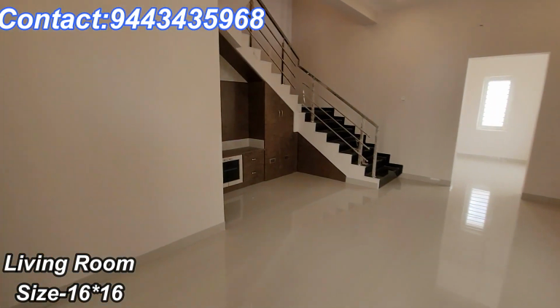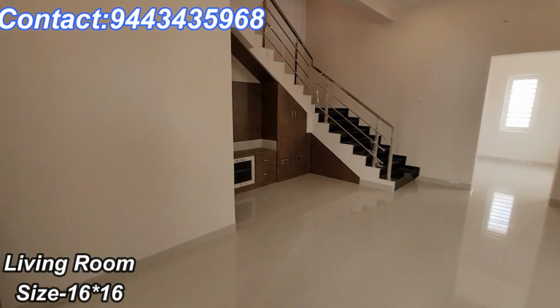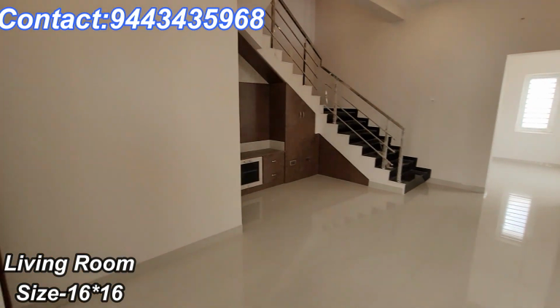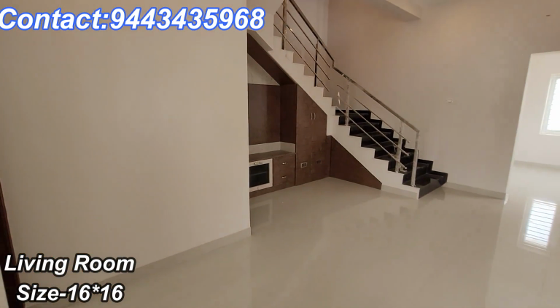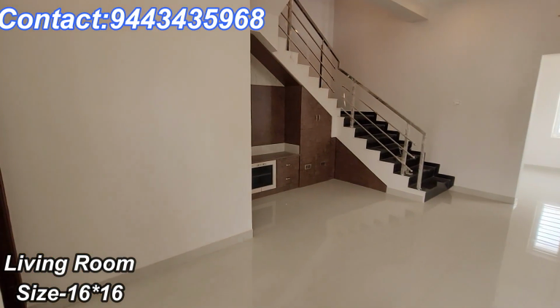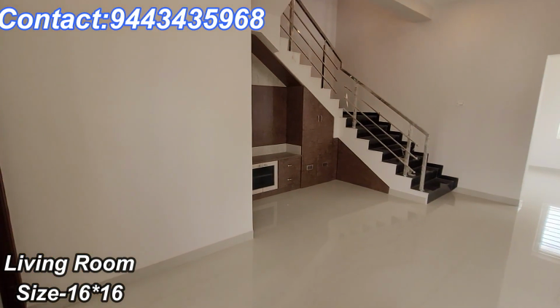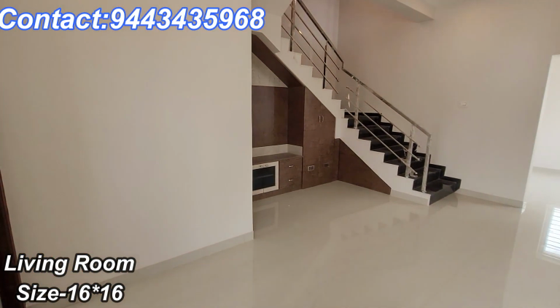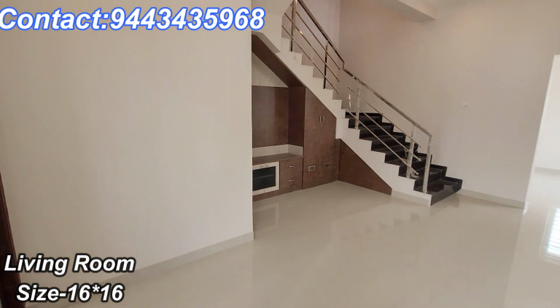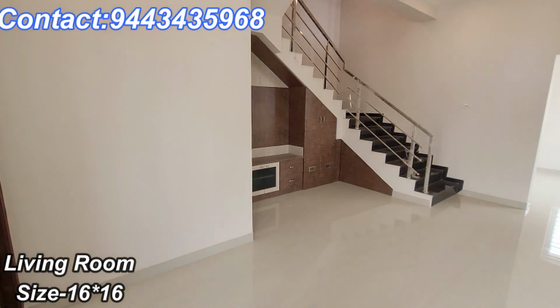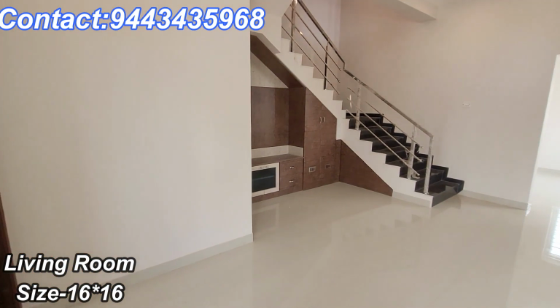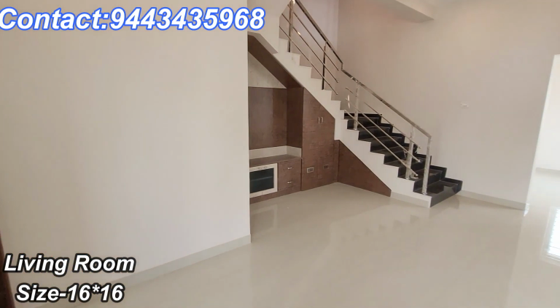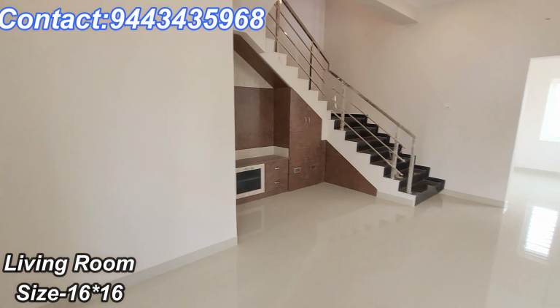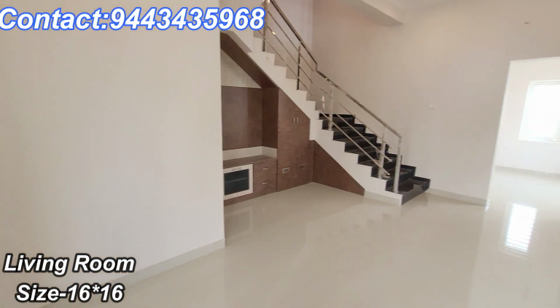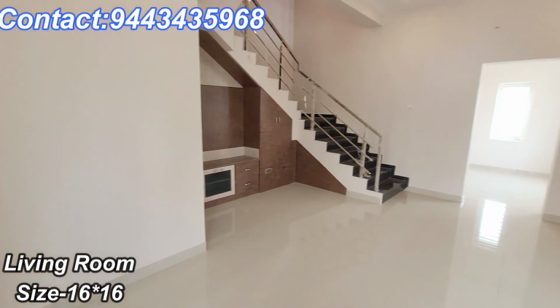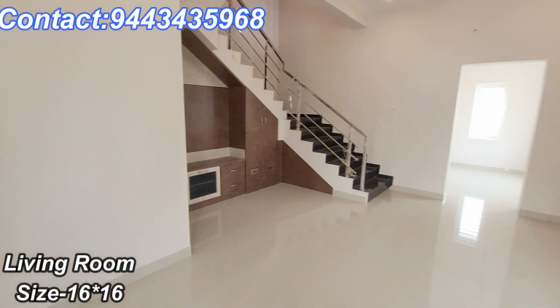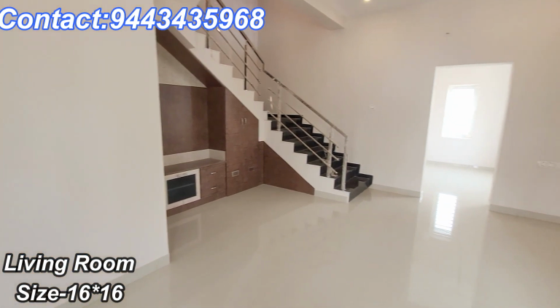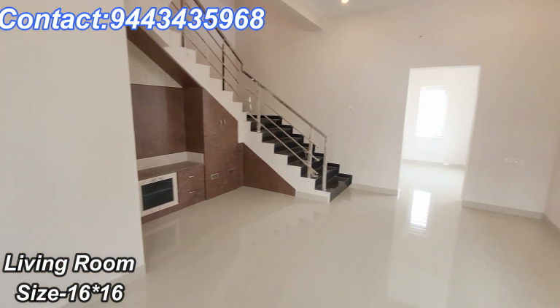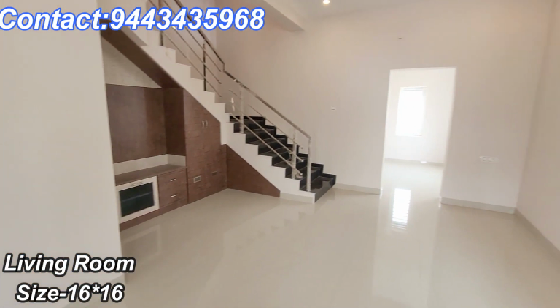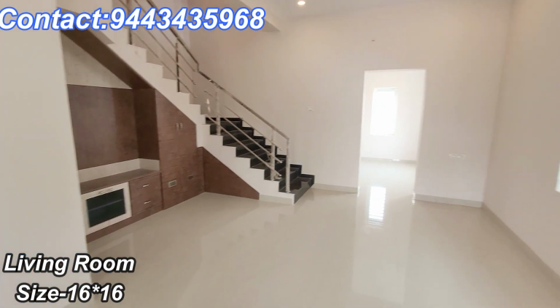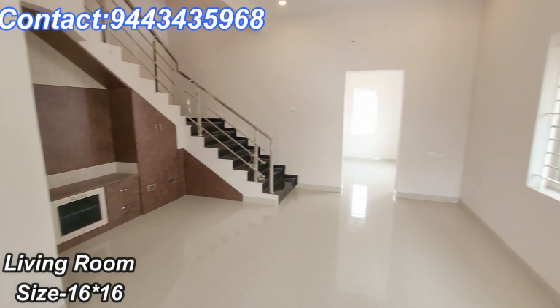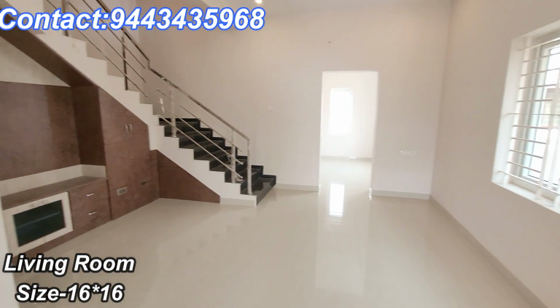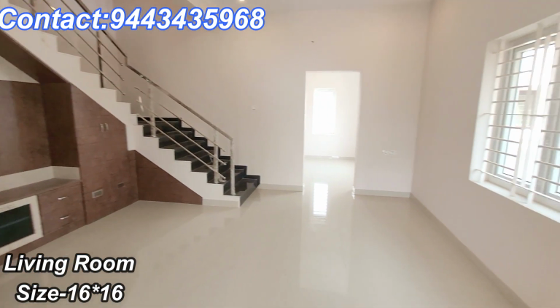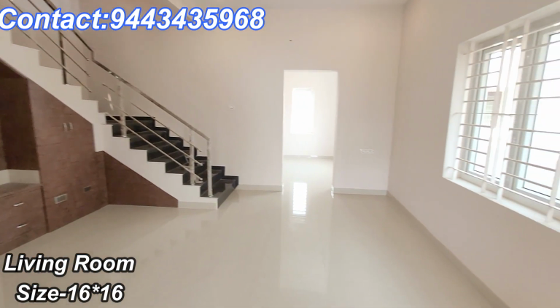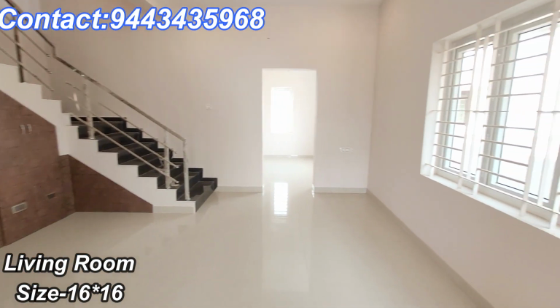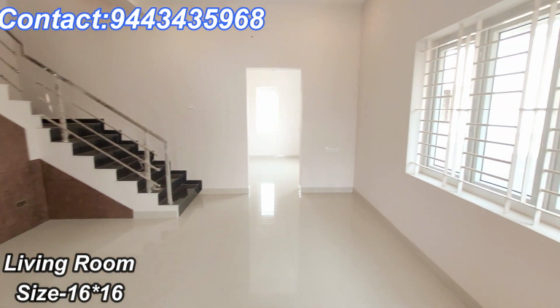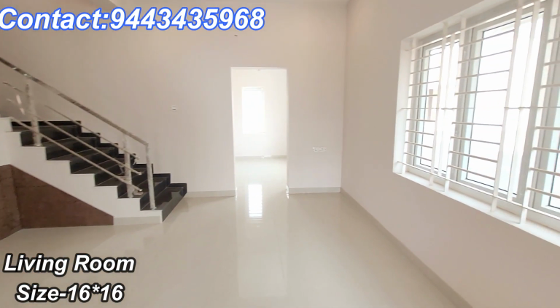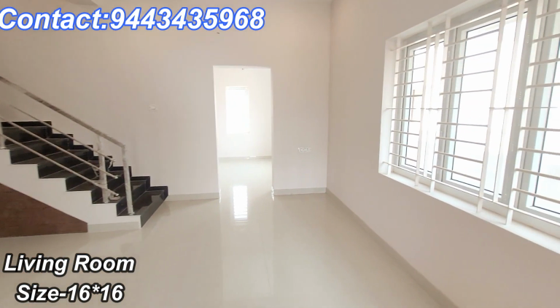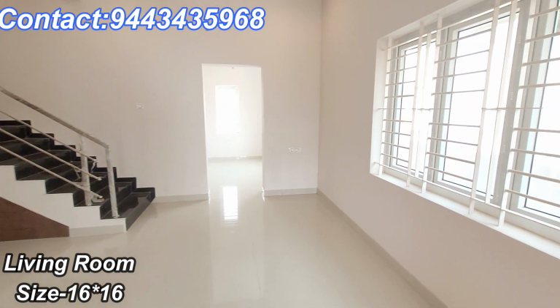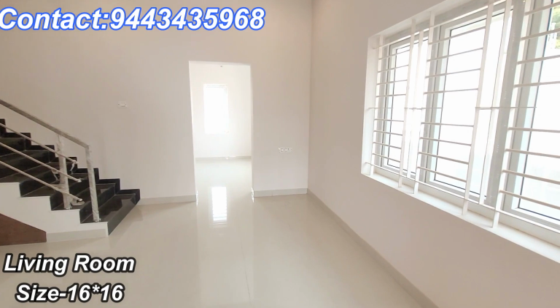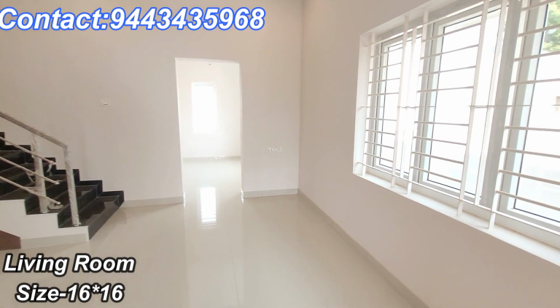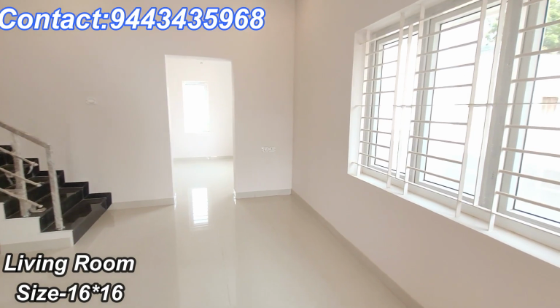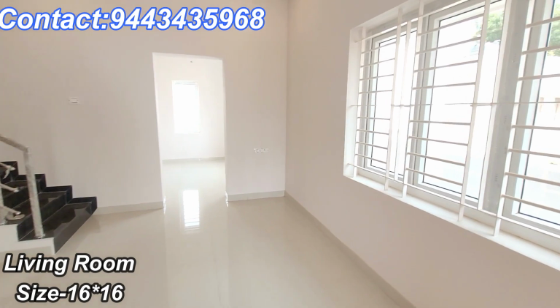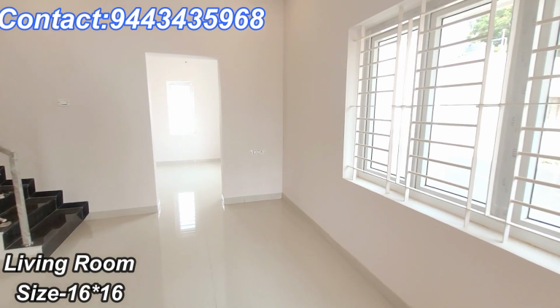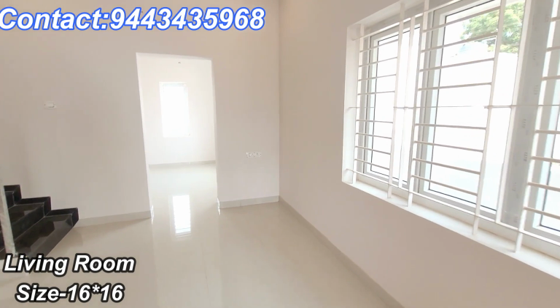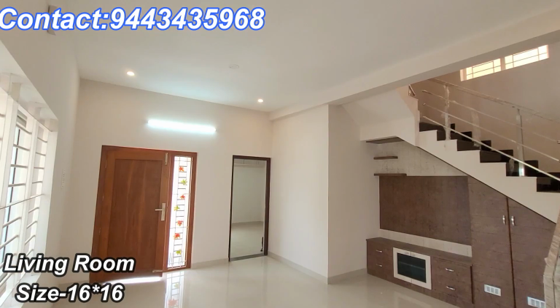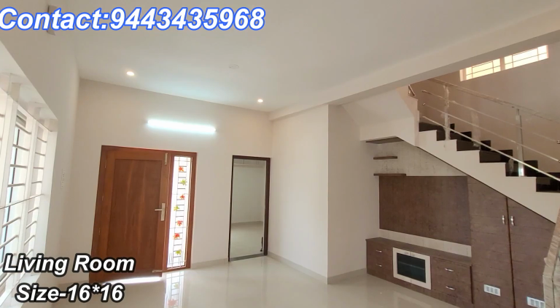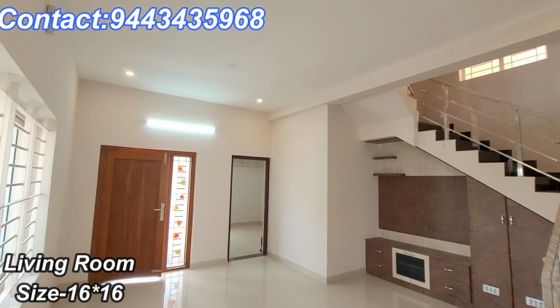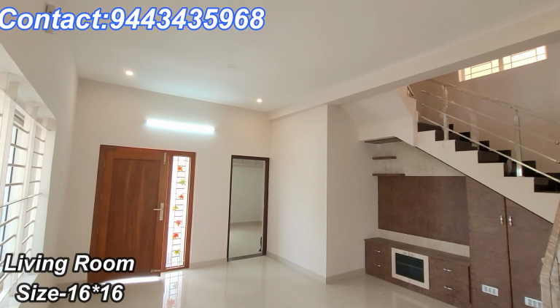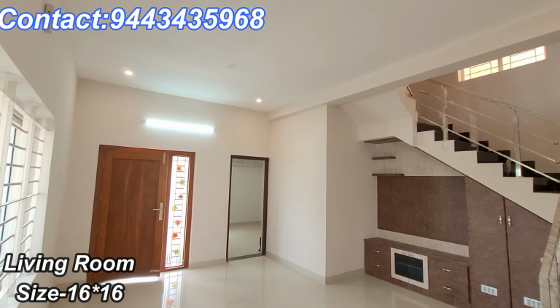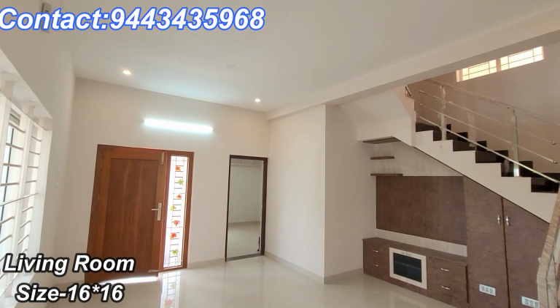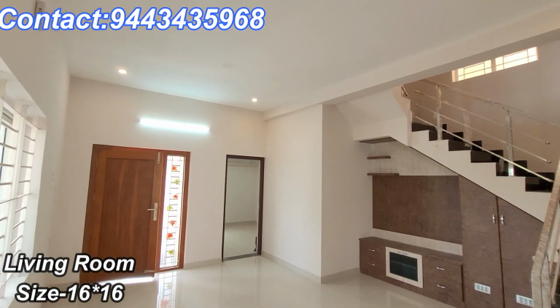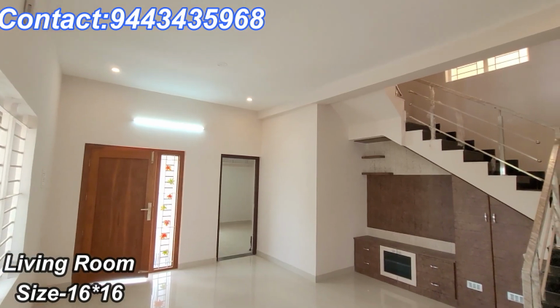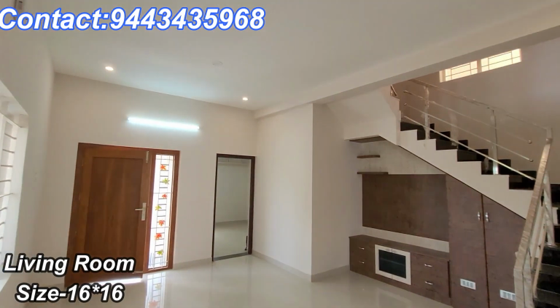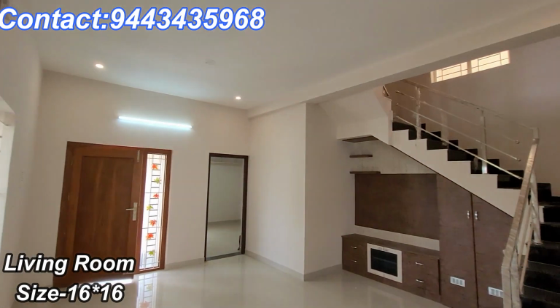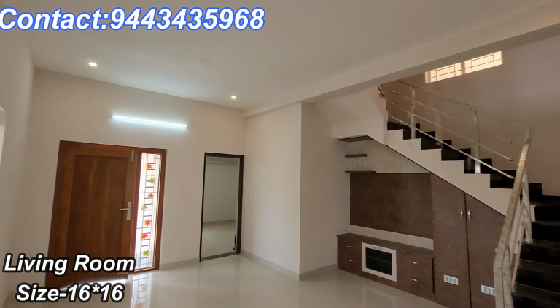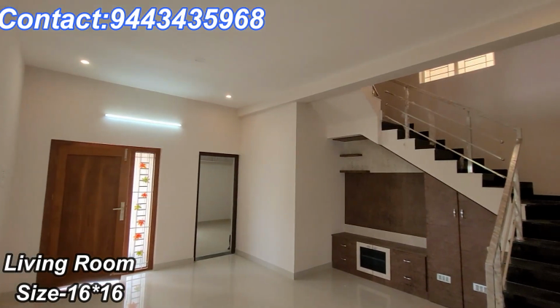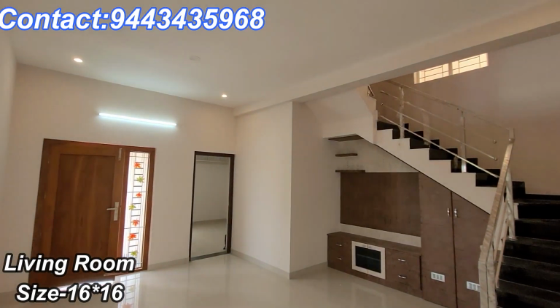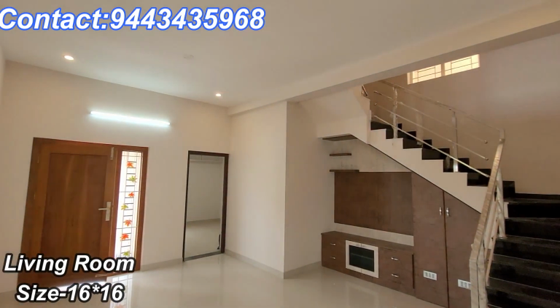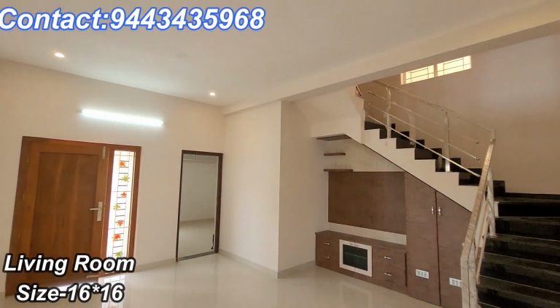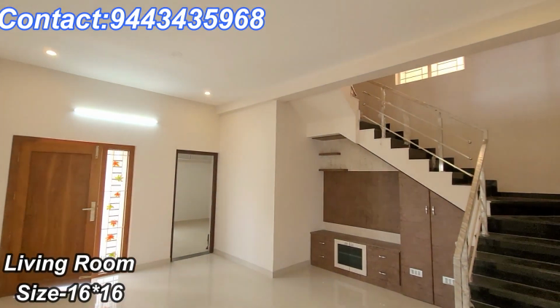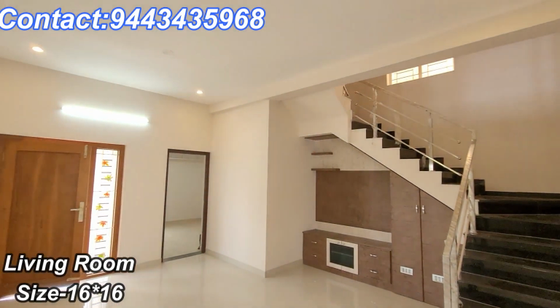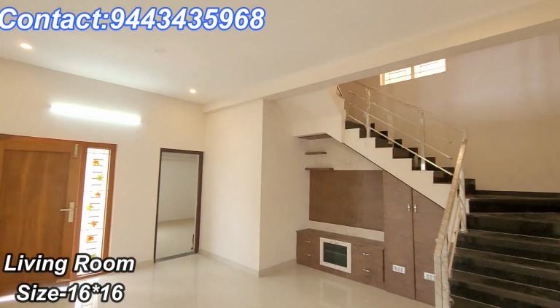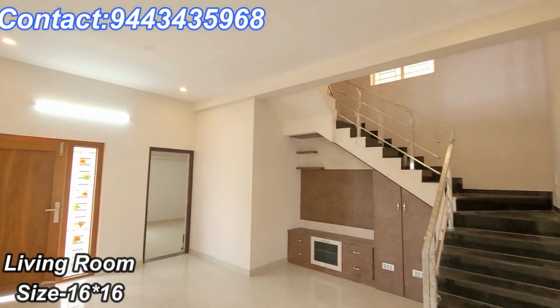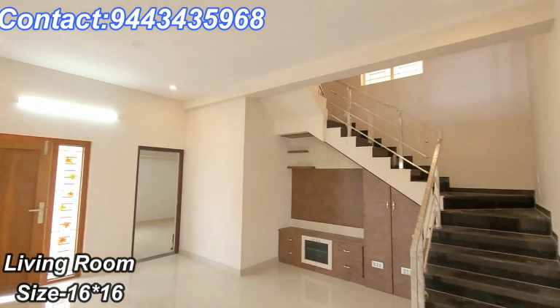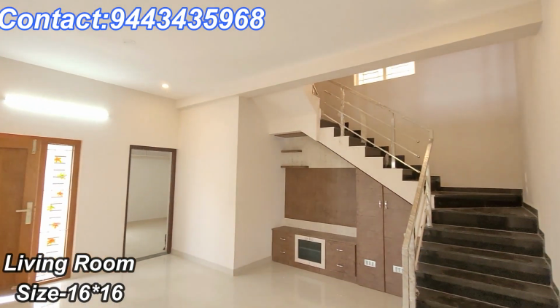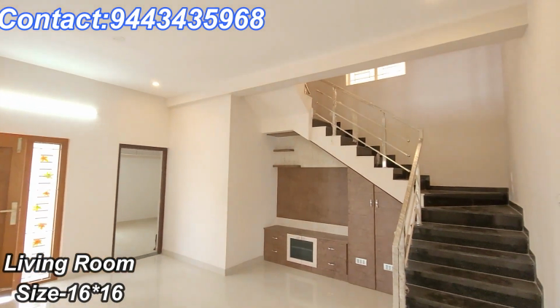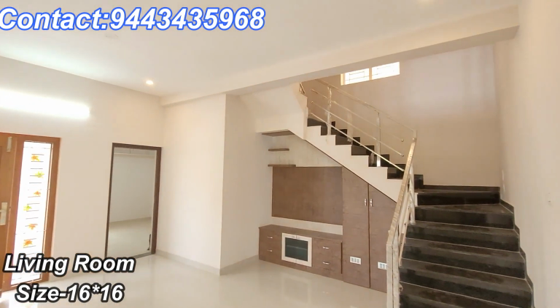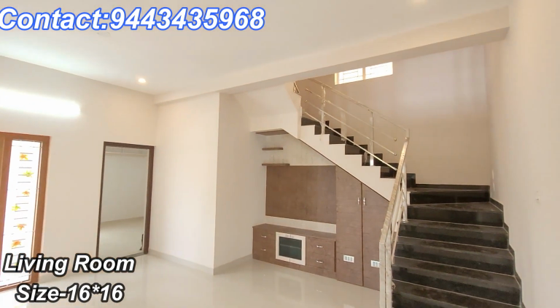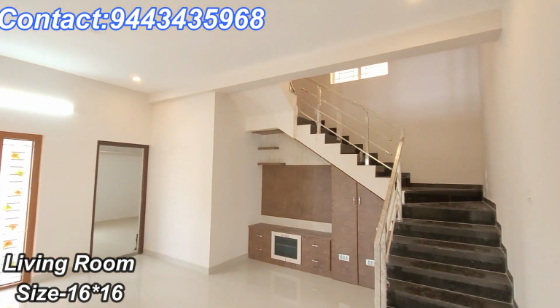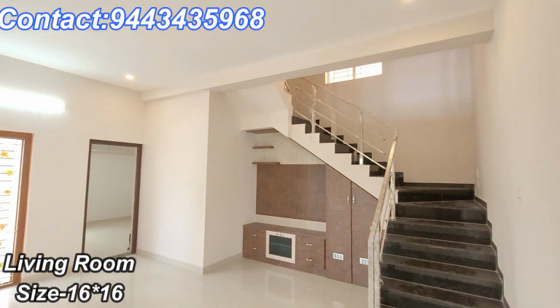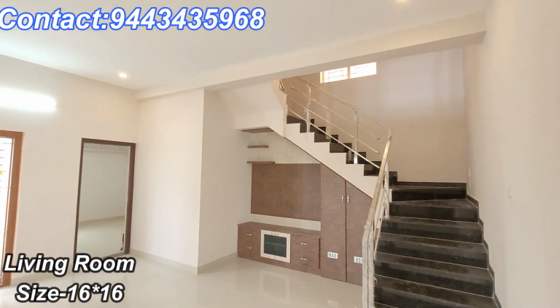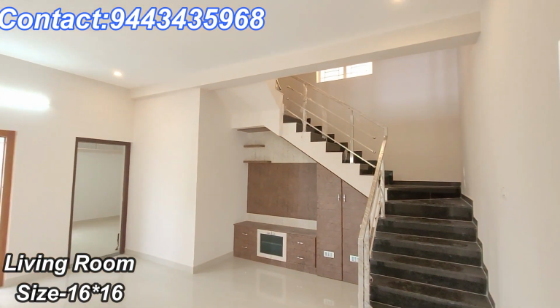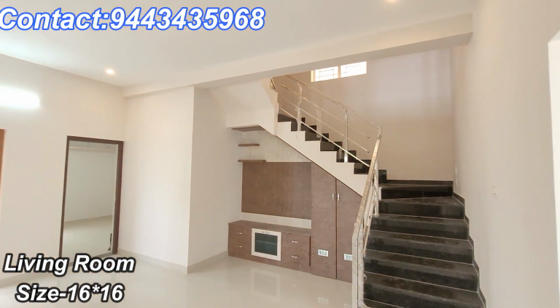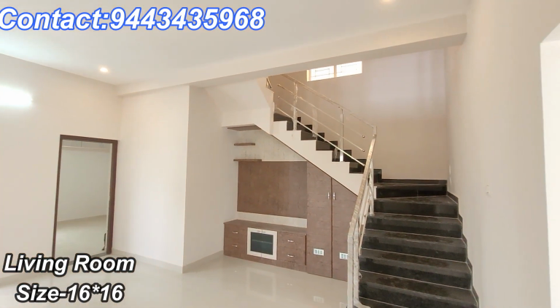You can see the size of the living room and the interior work. The bed is very compact.